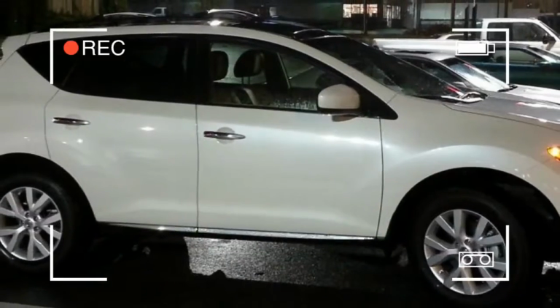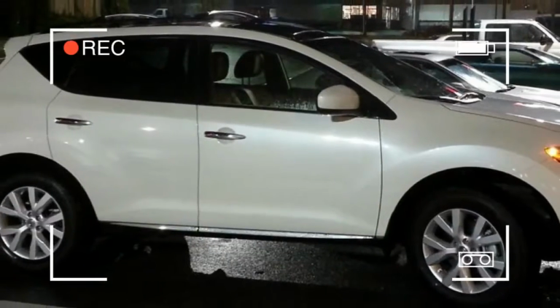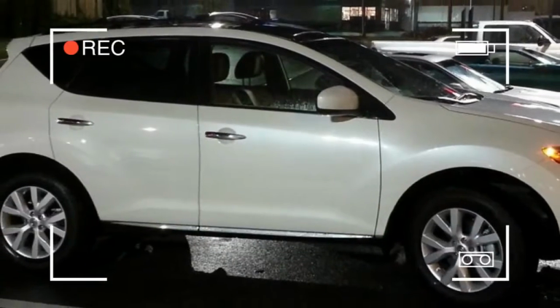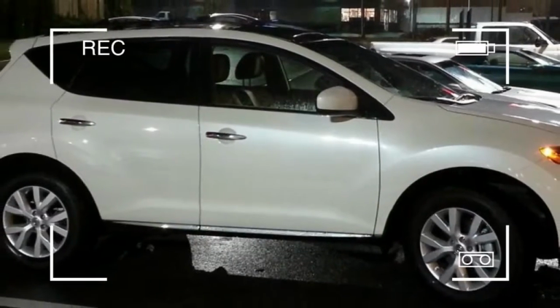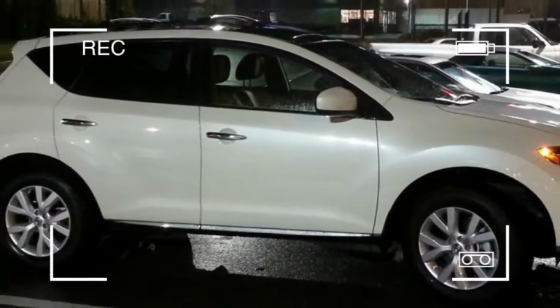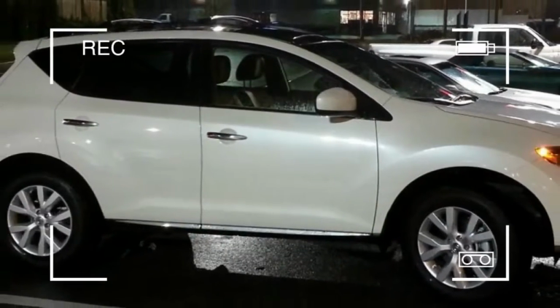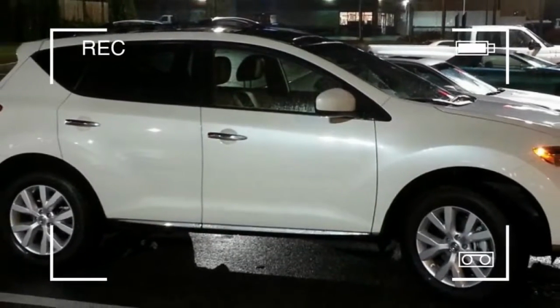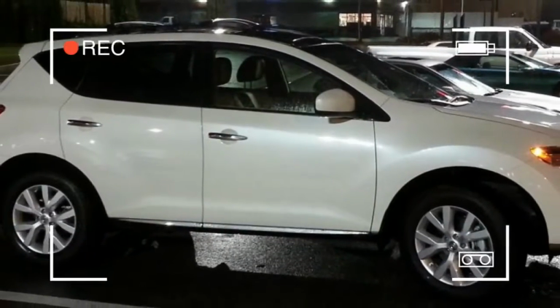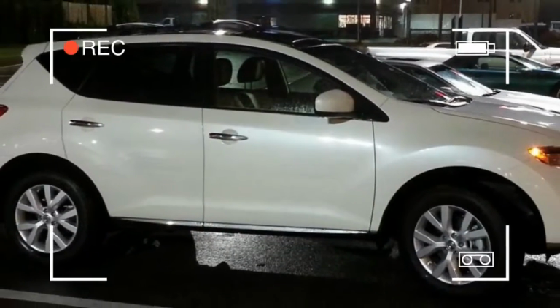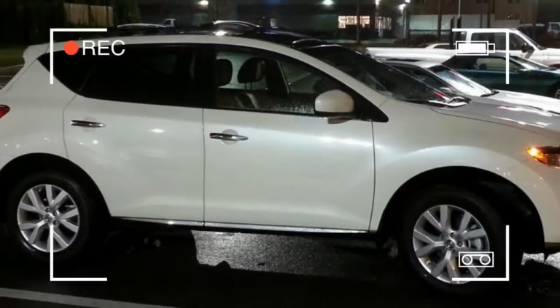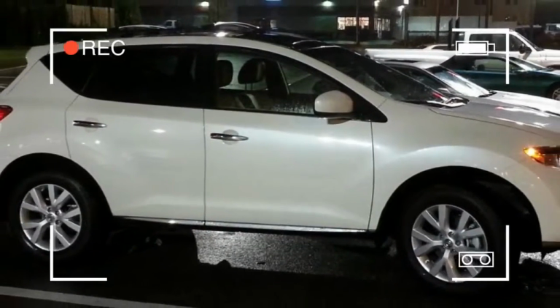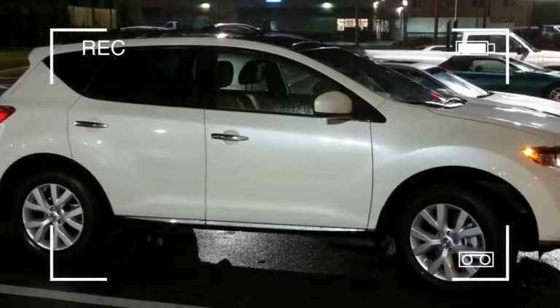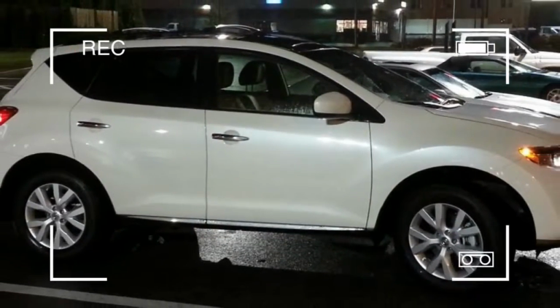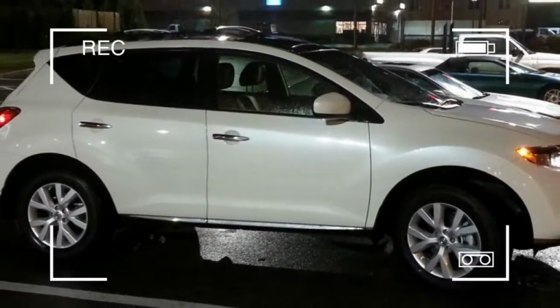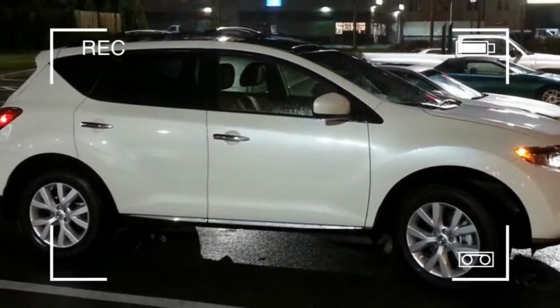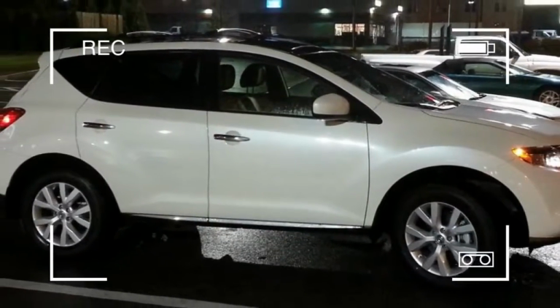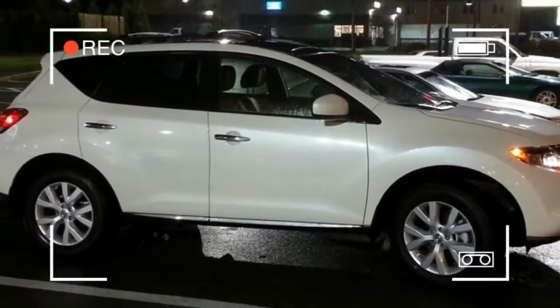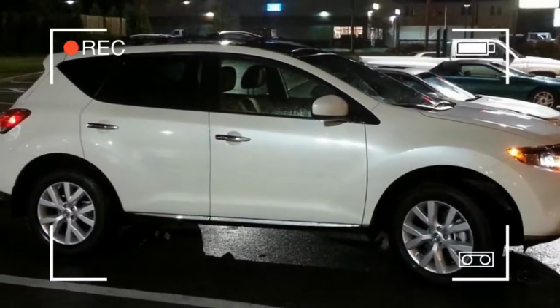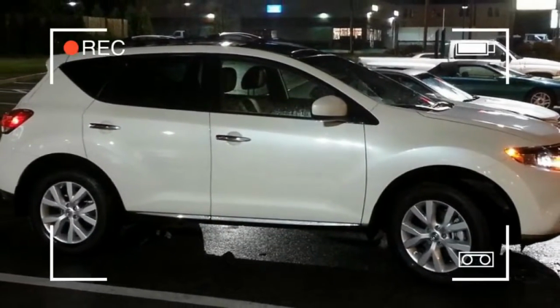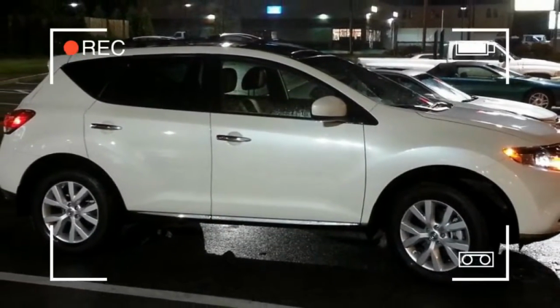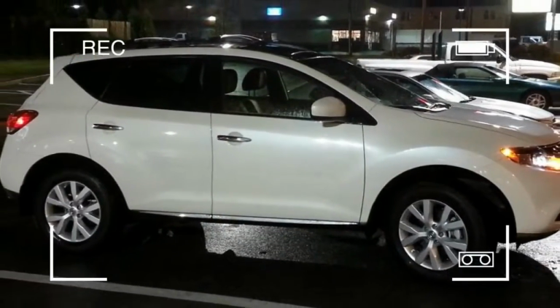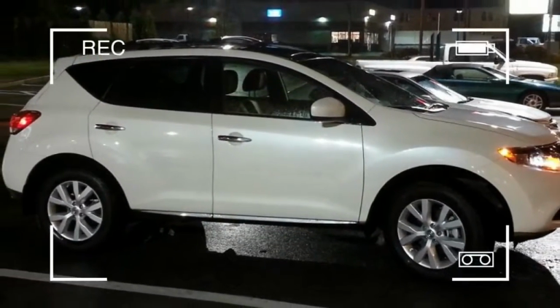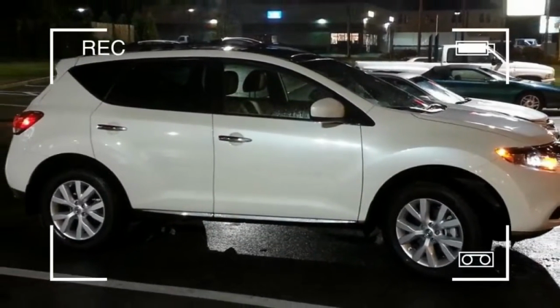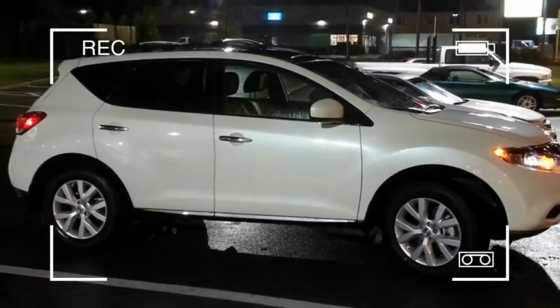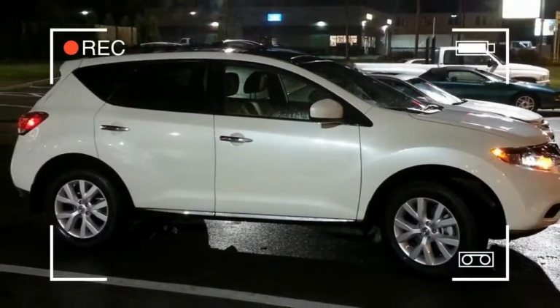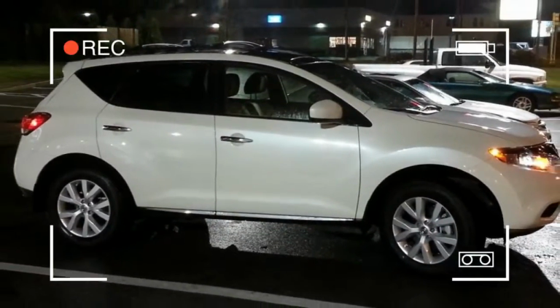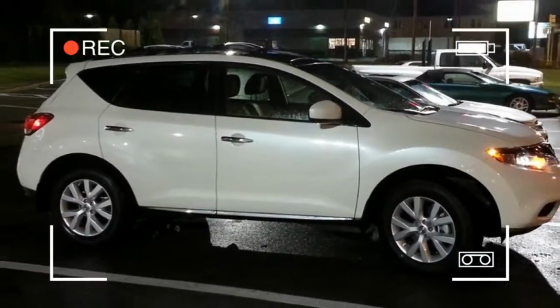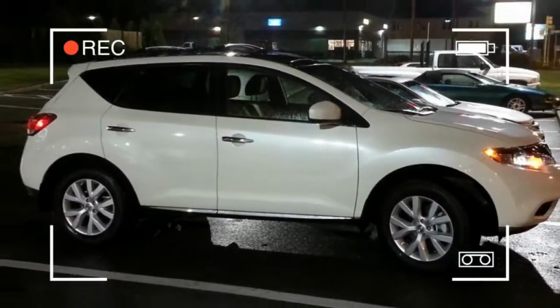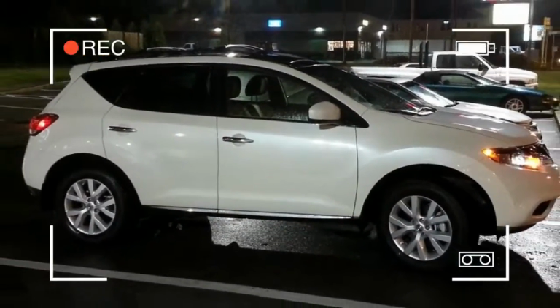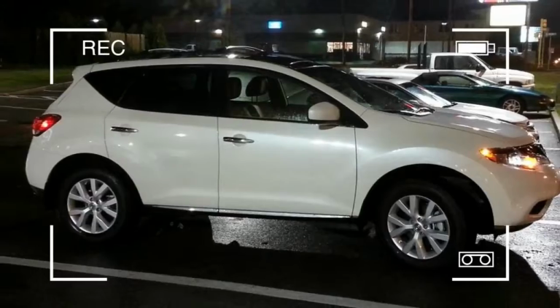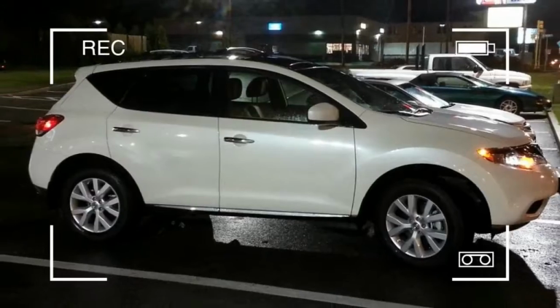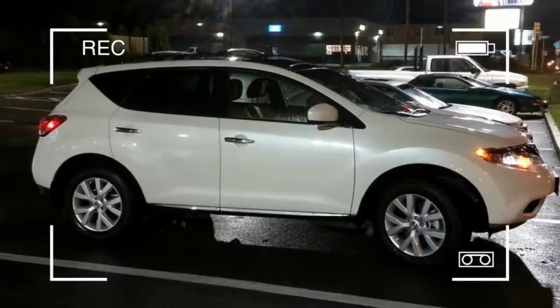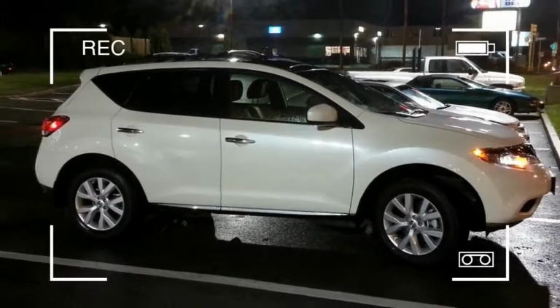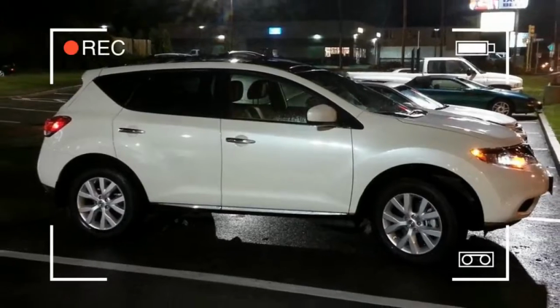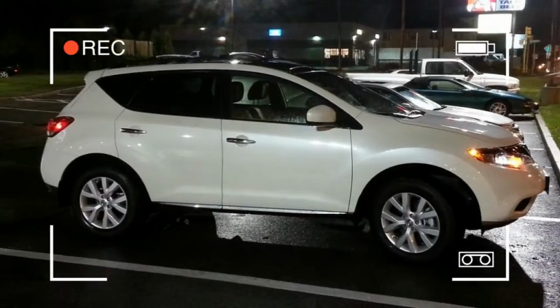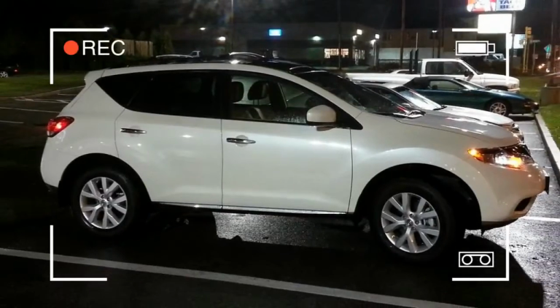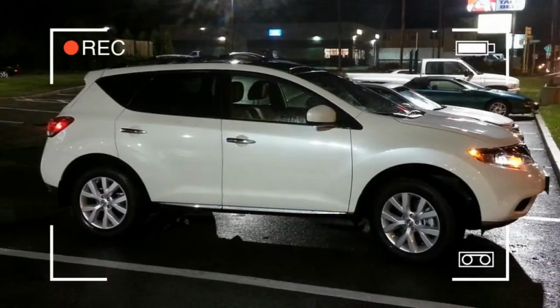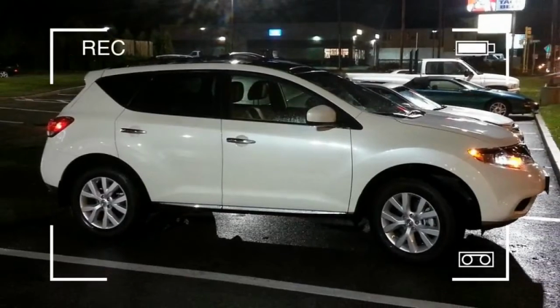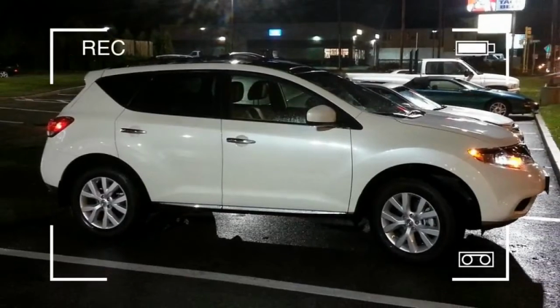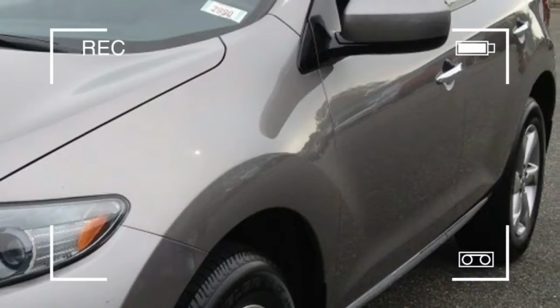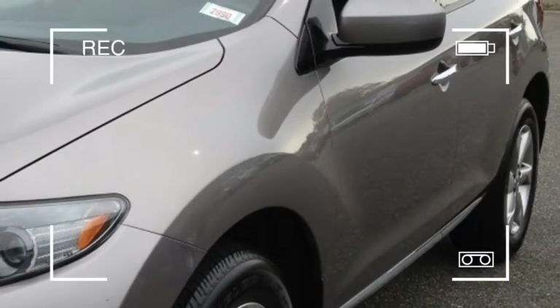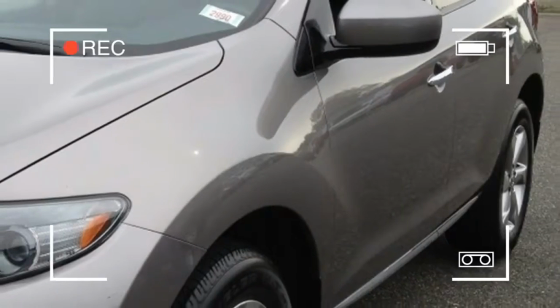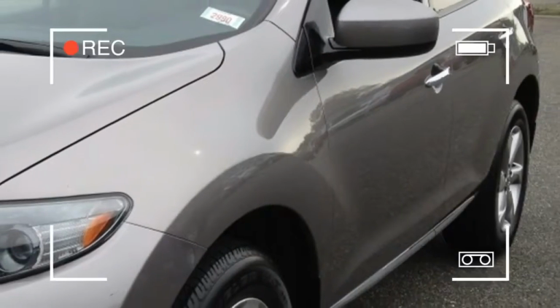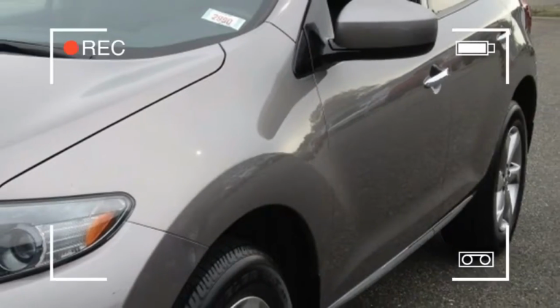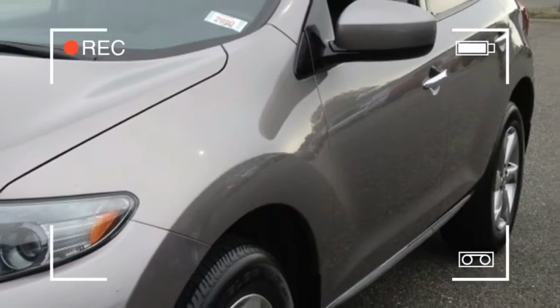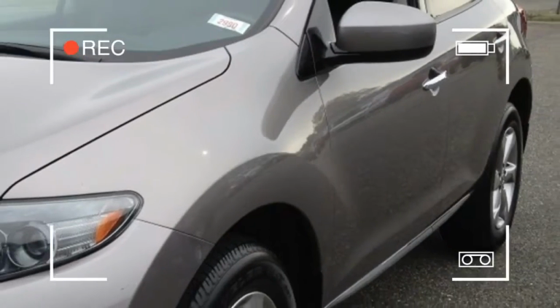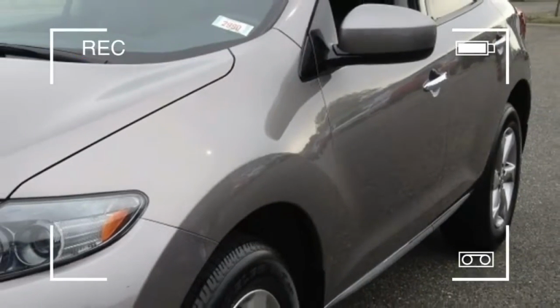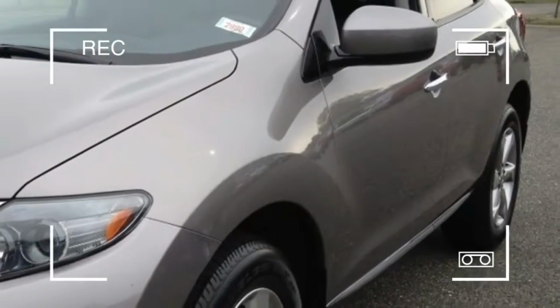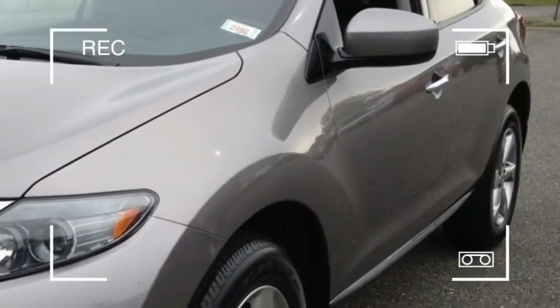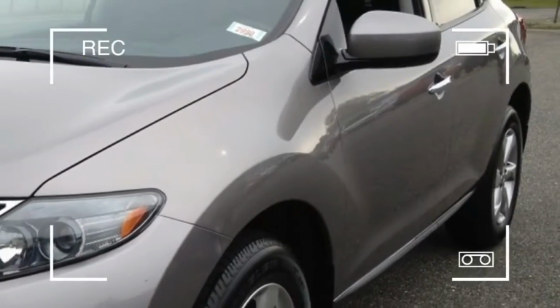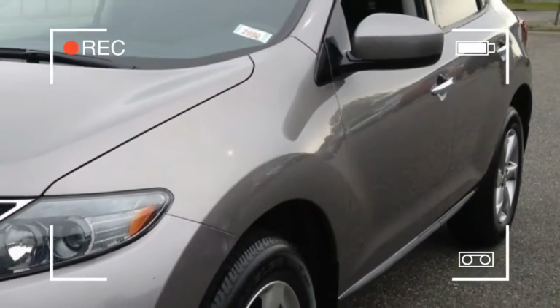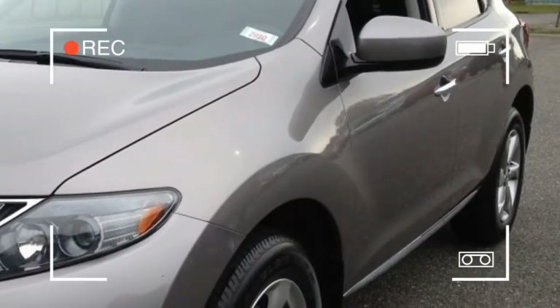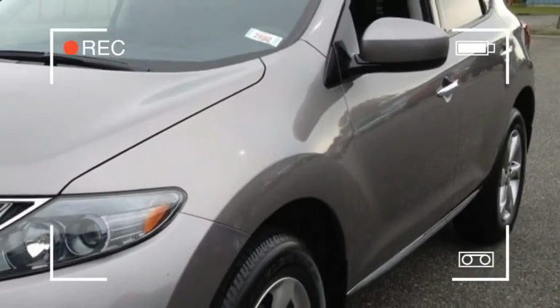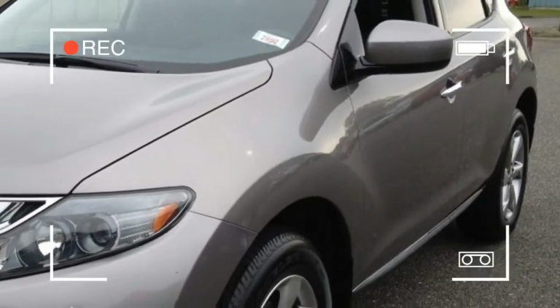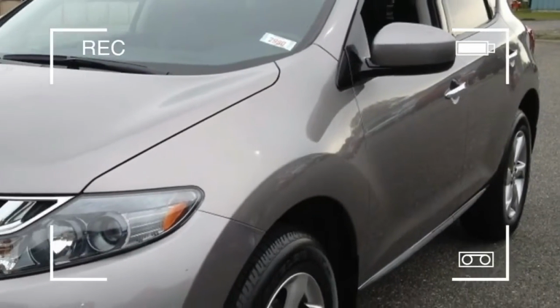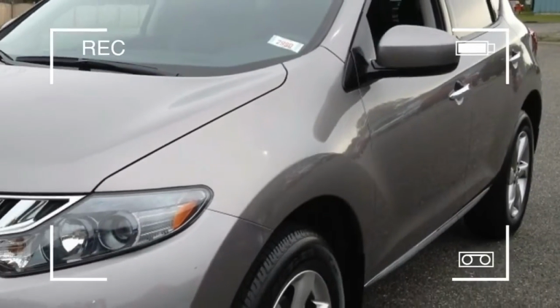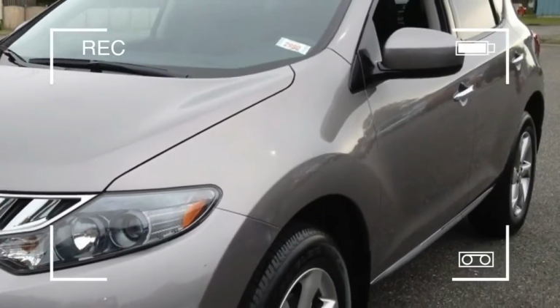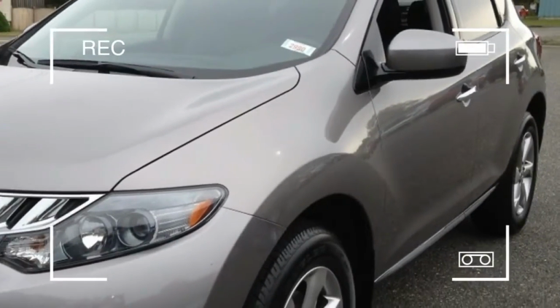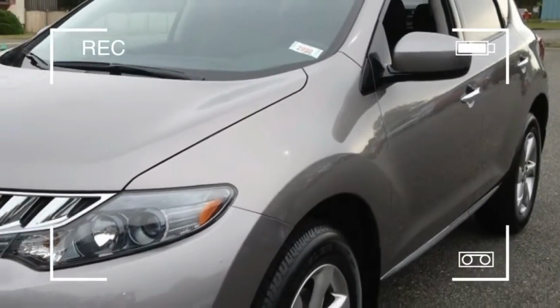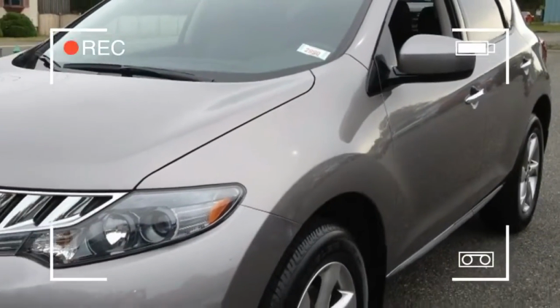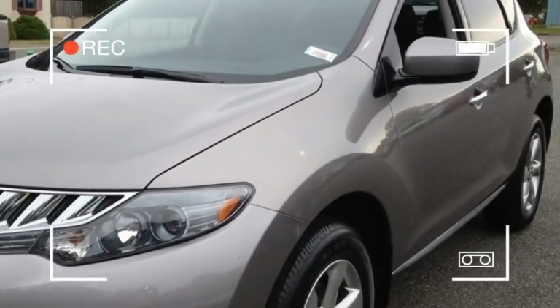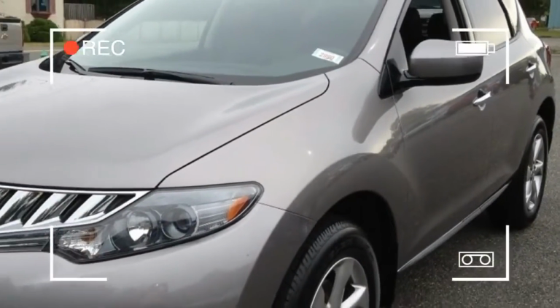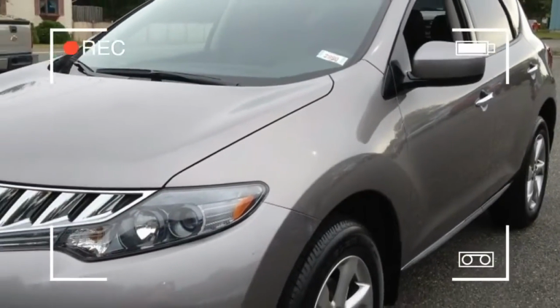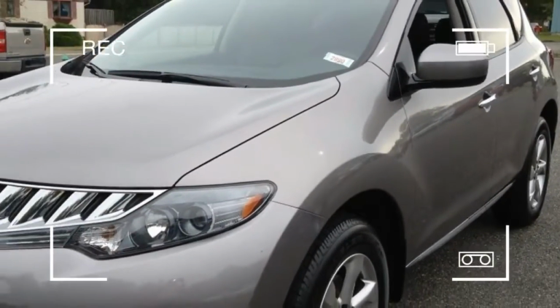Nevertheless, we're not fans of the Murano's quirky and, yes, bulbous design.